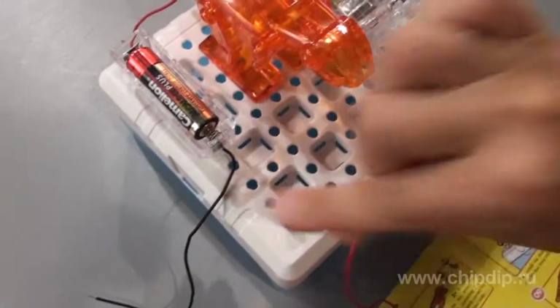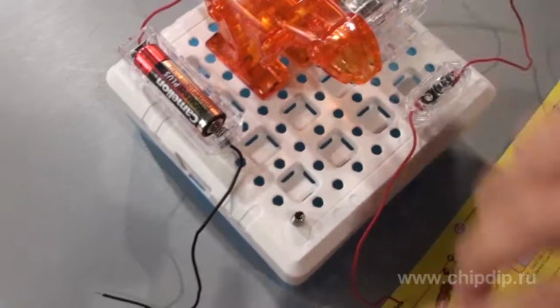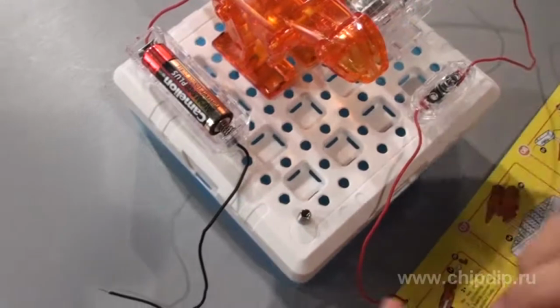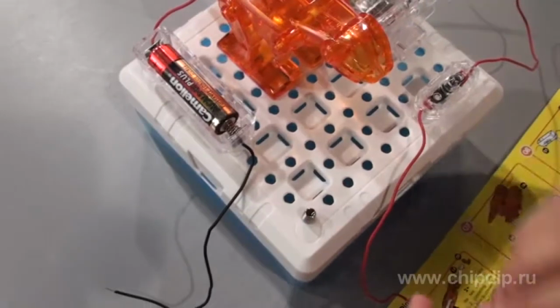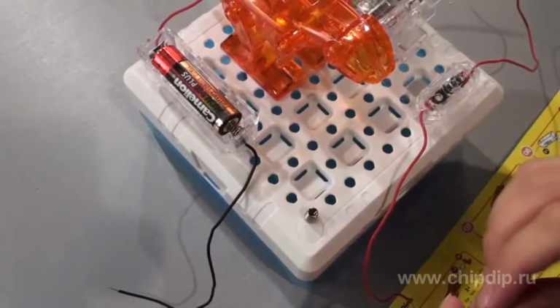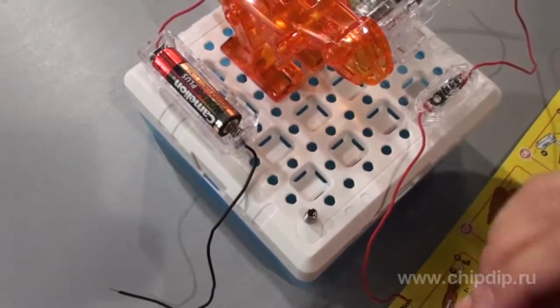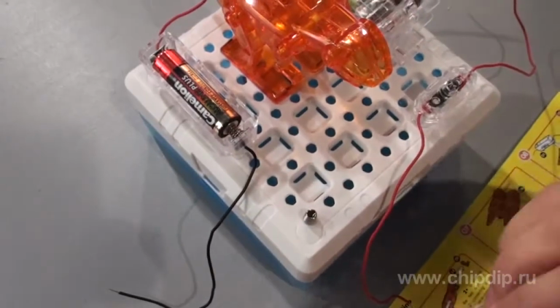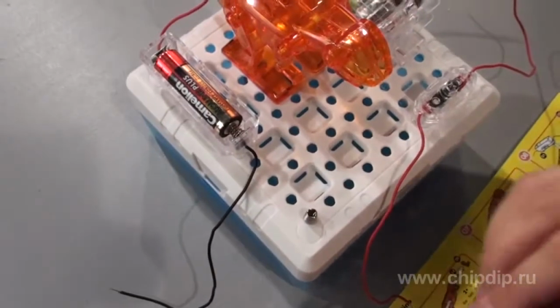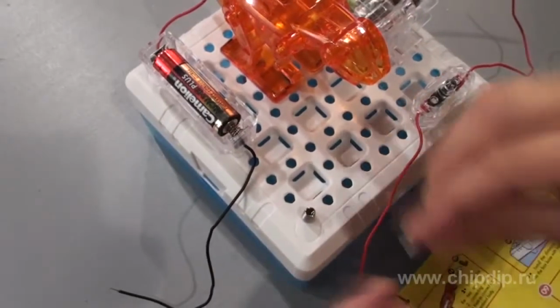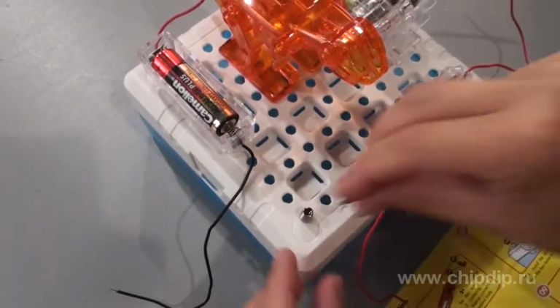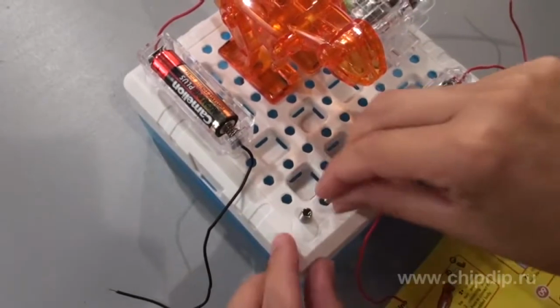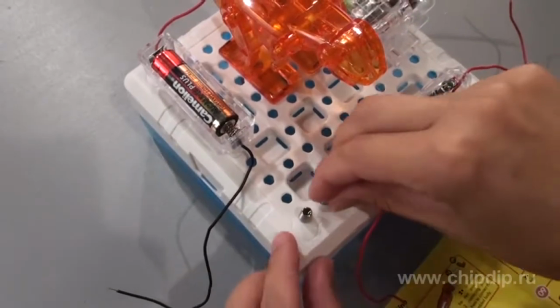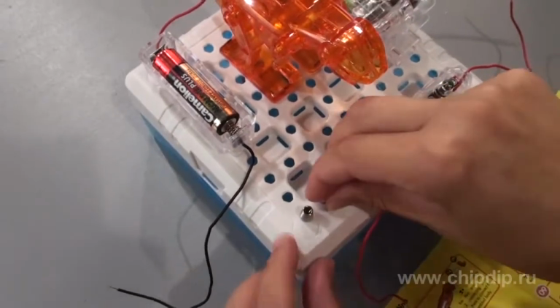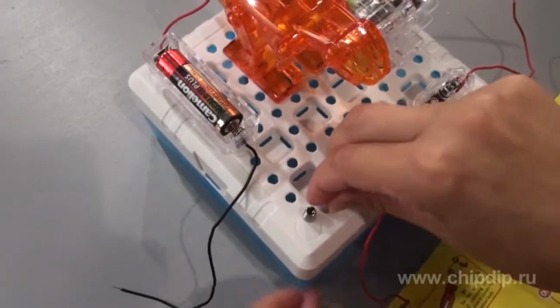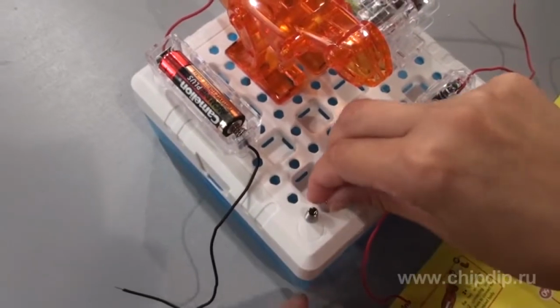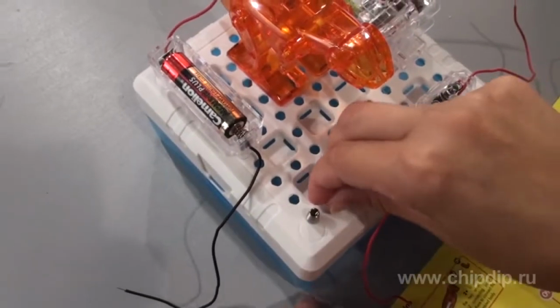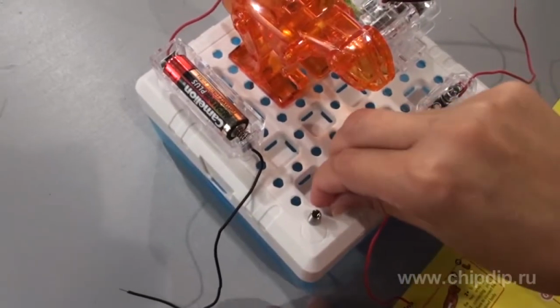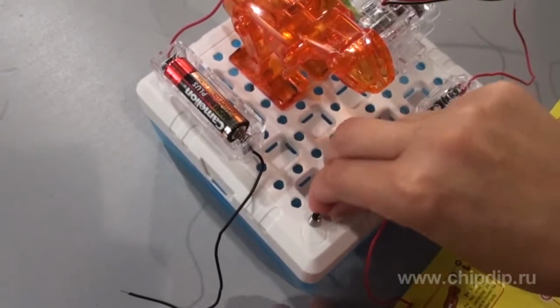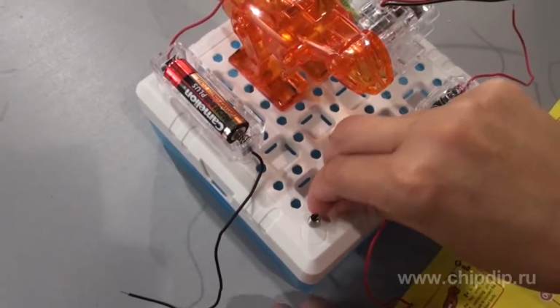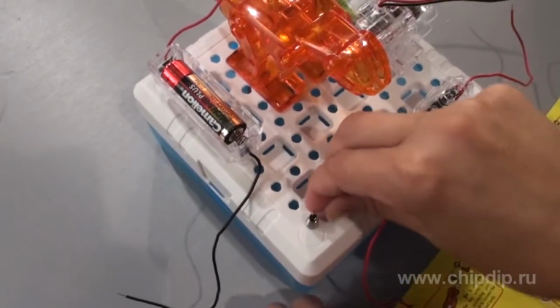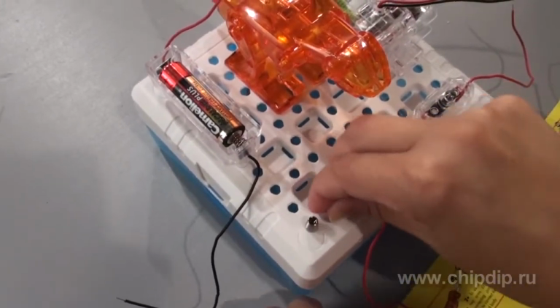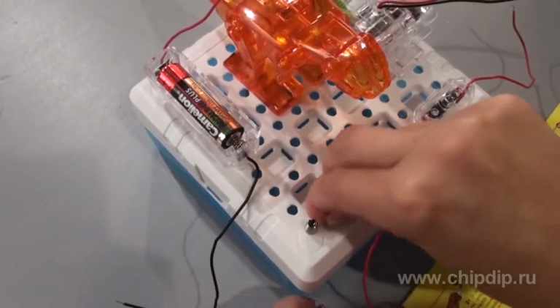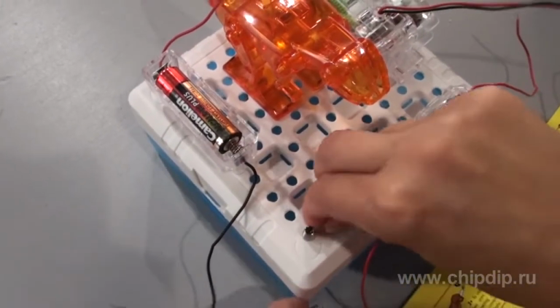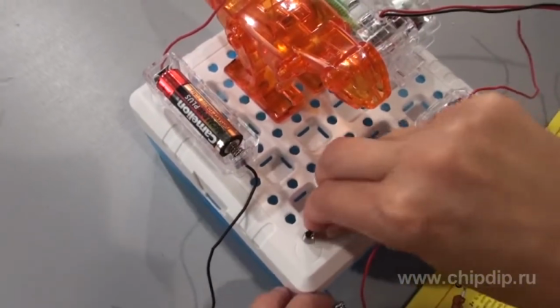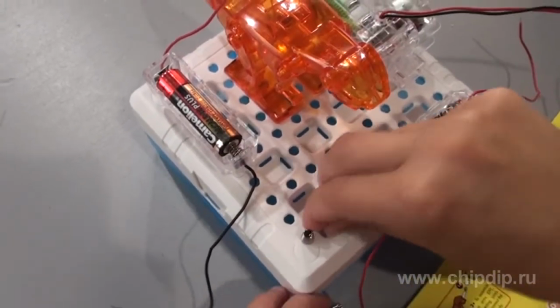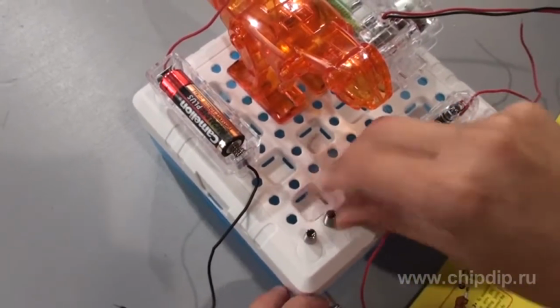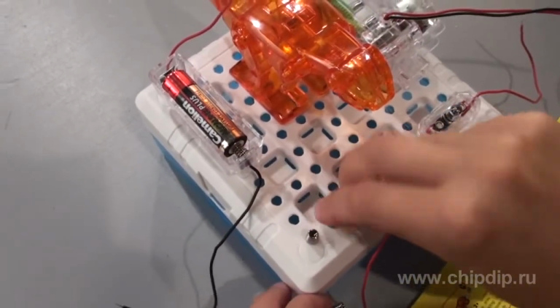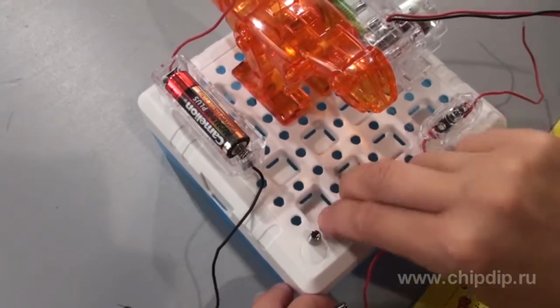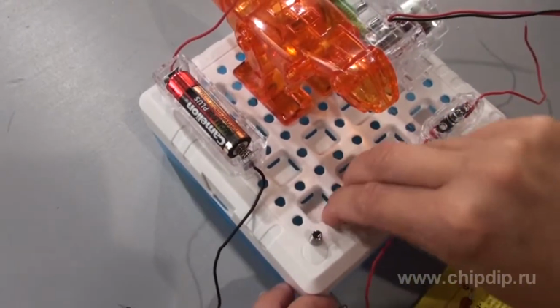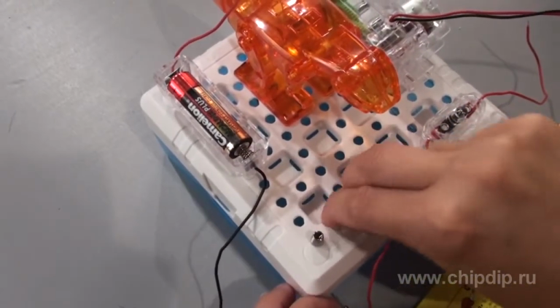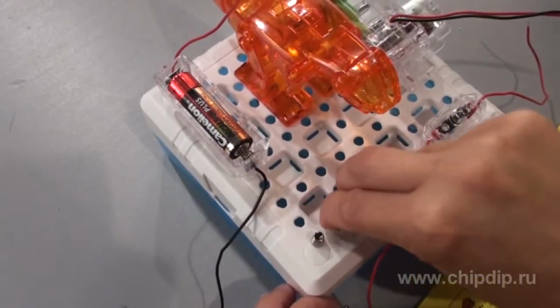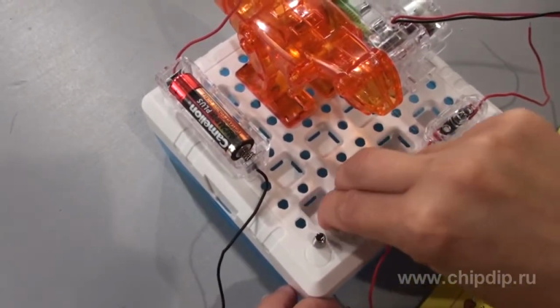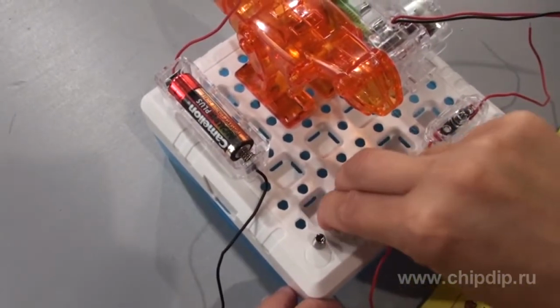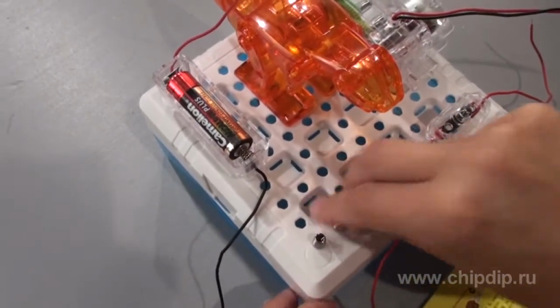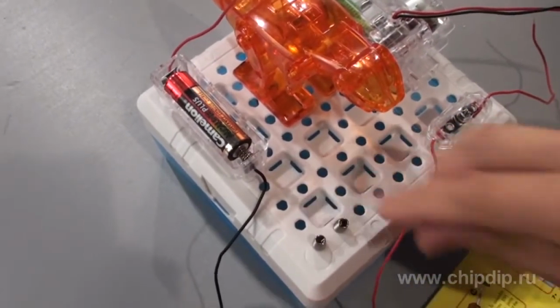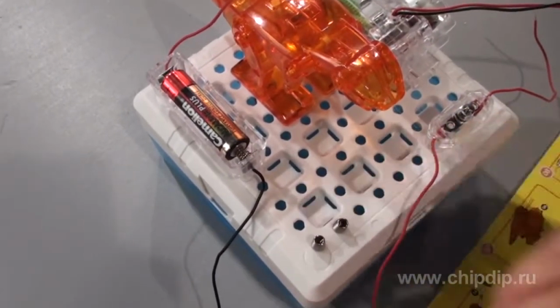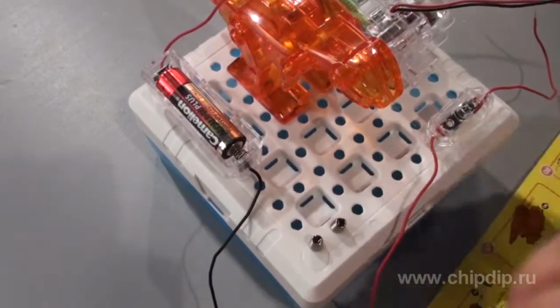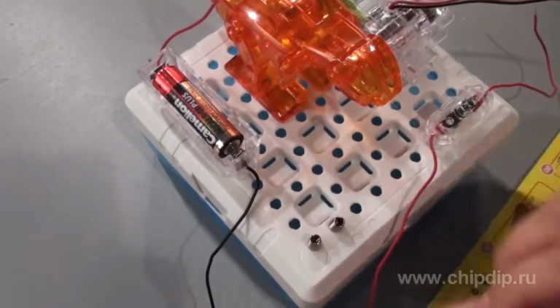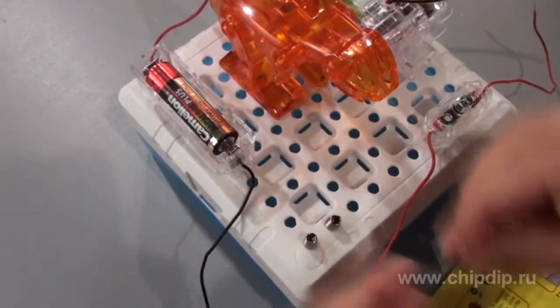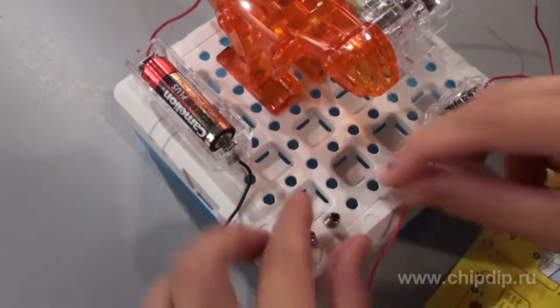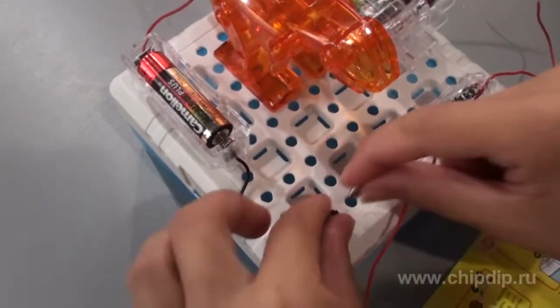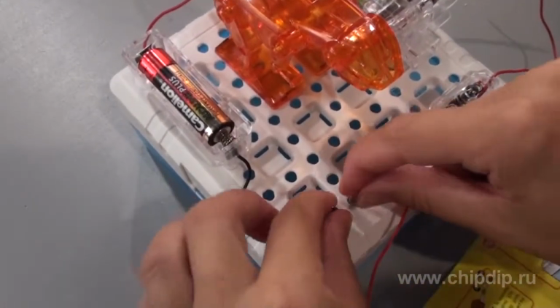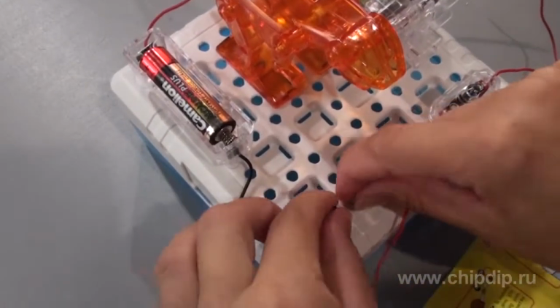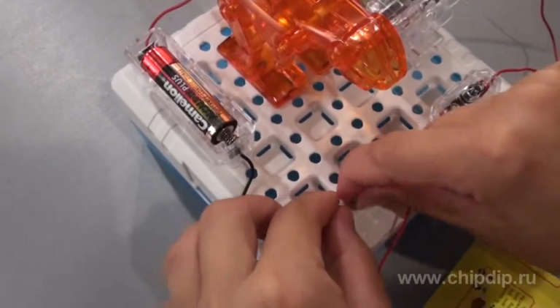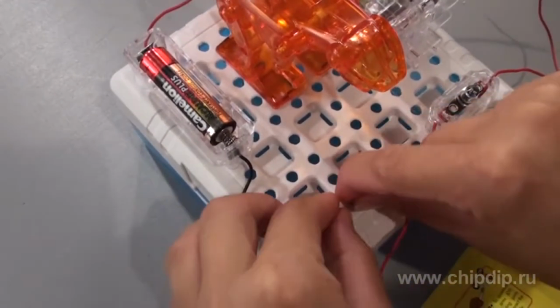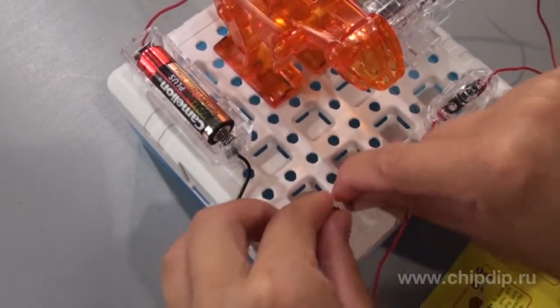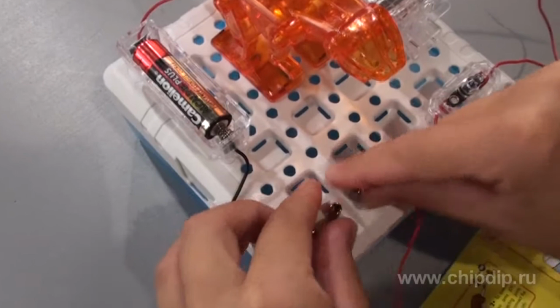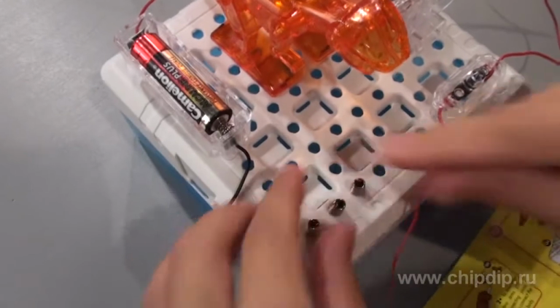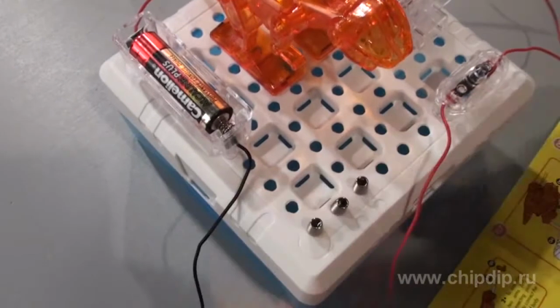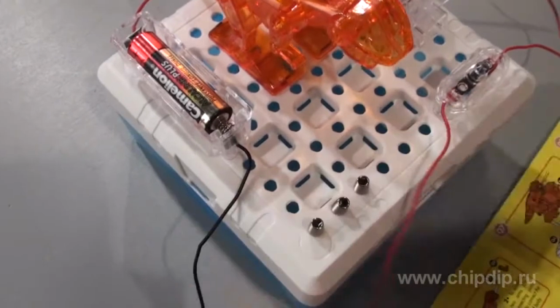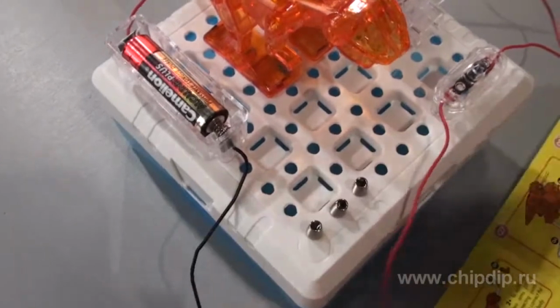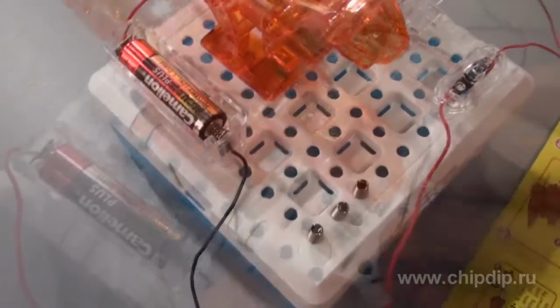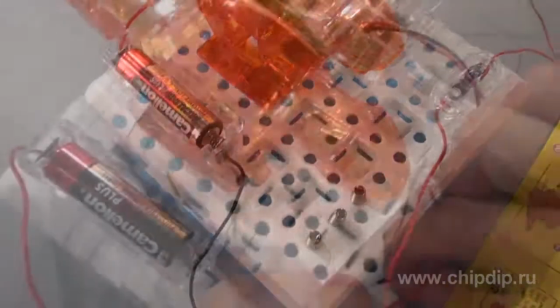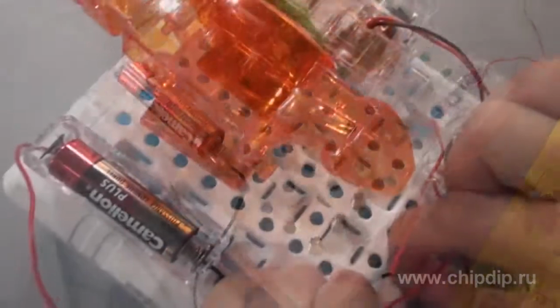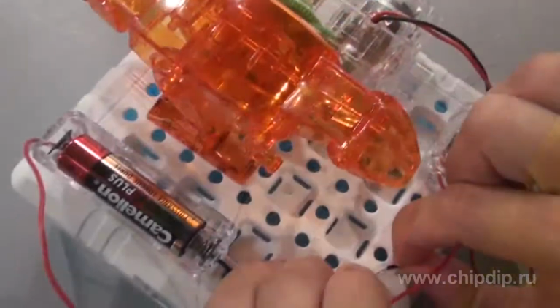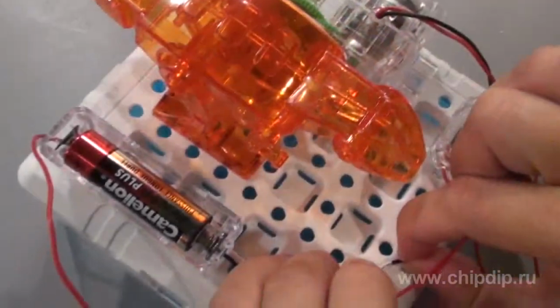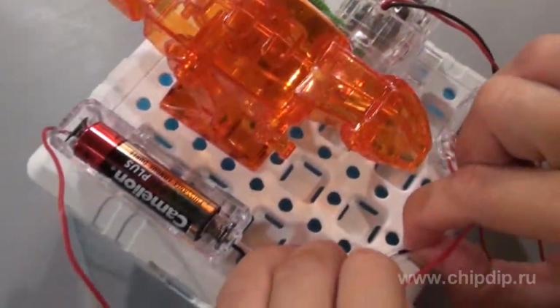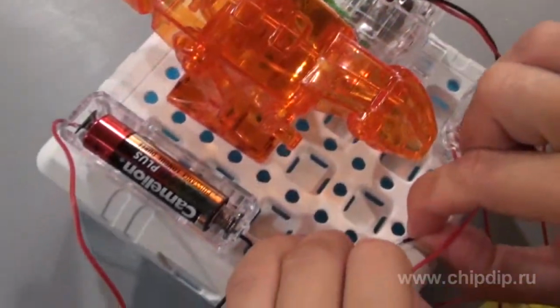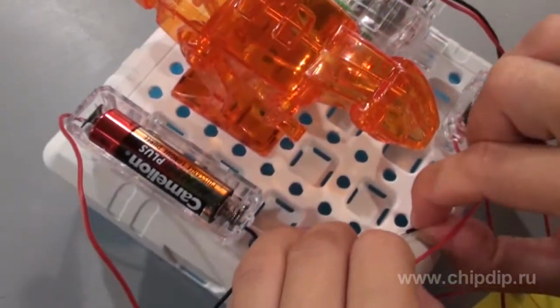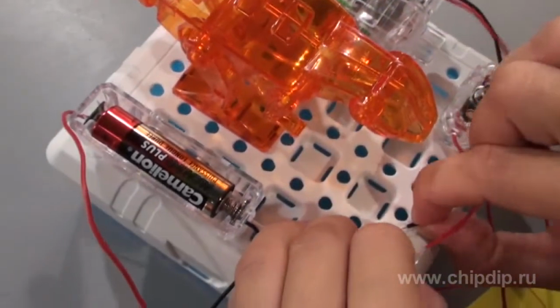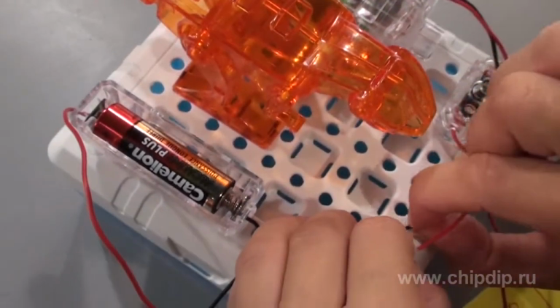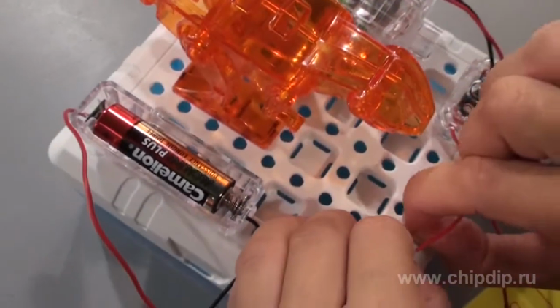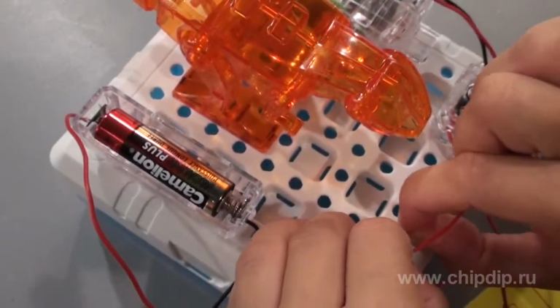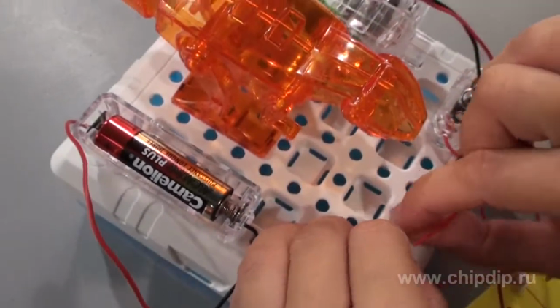Now install the three spring connectors. Connect the wires.